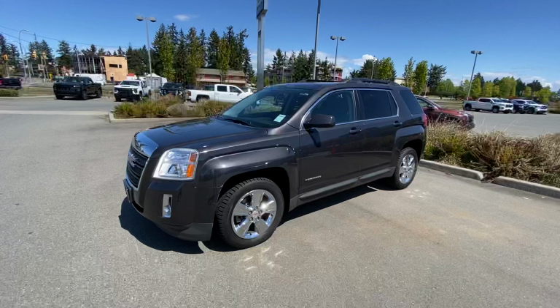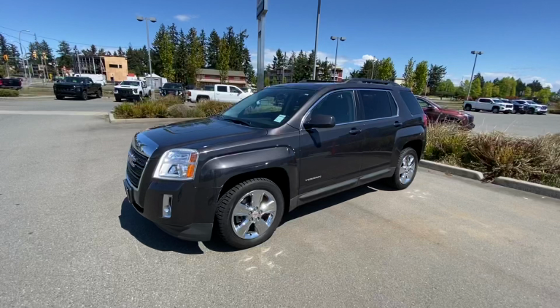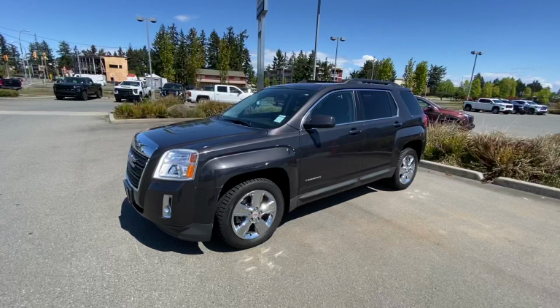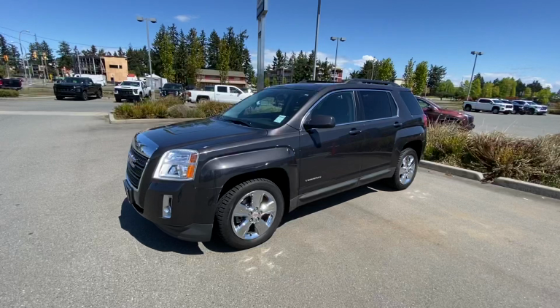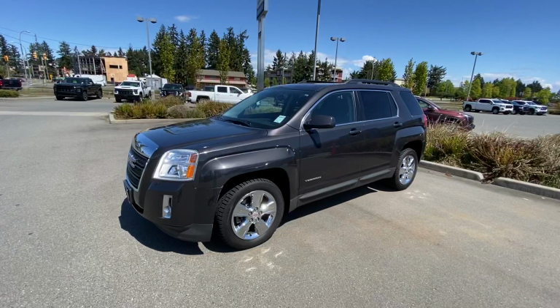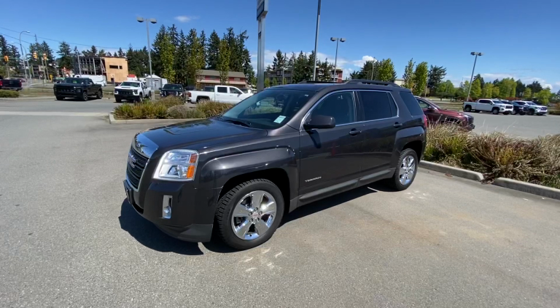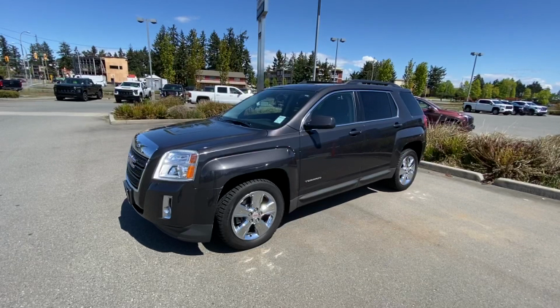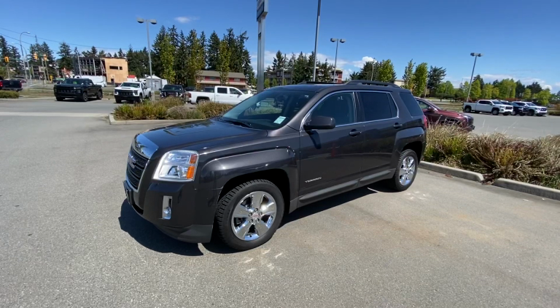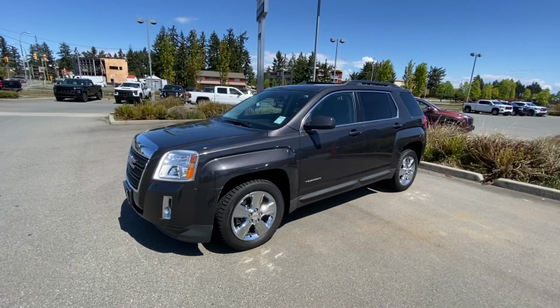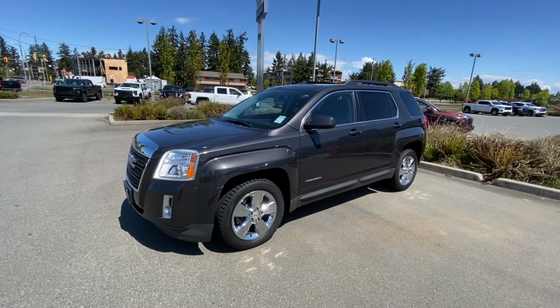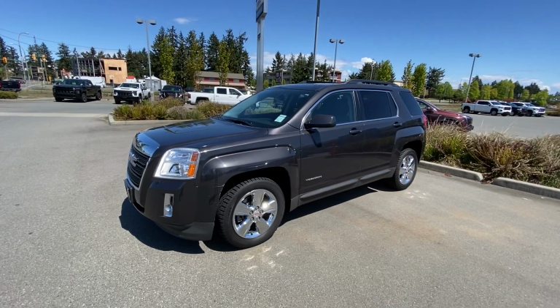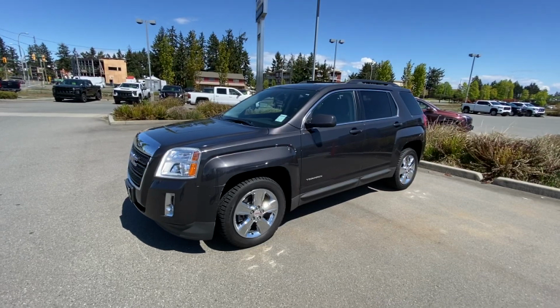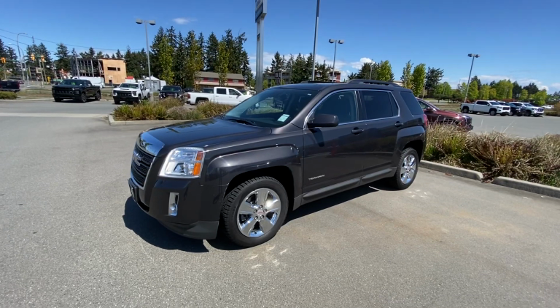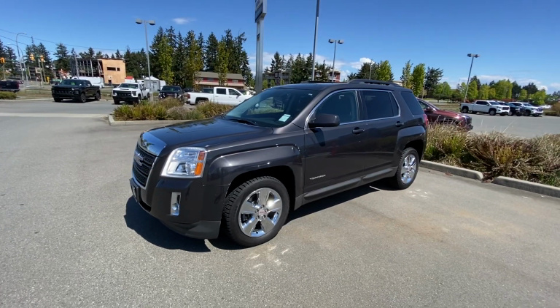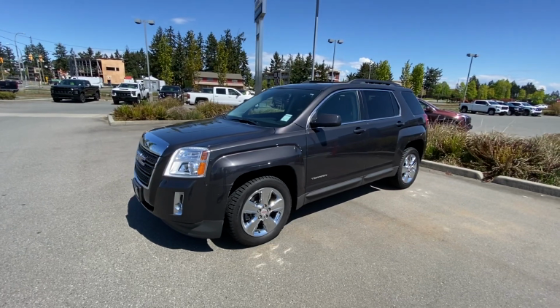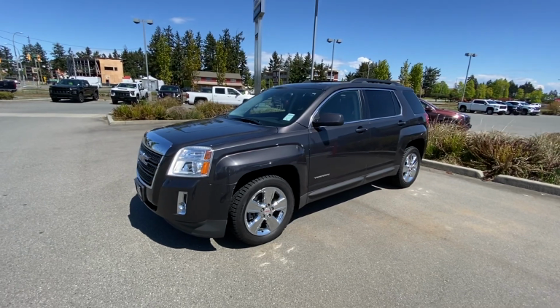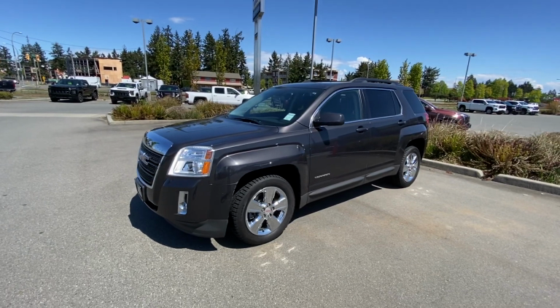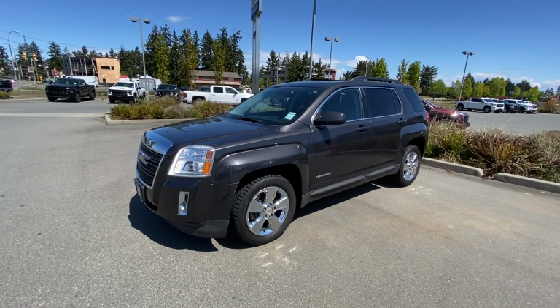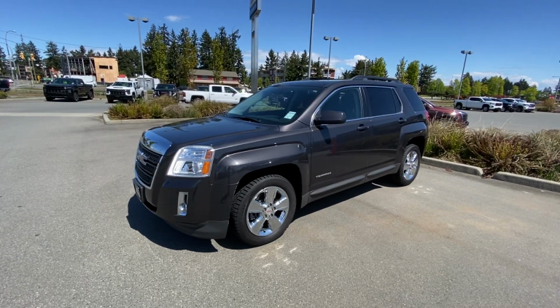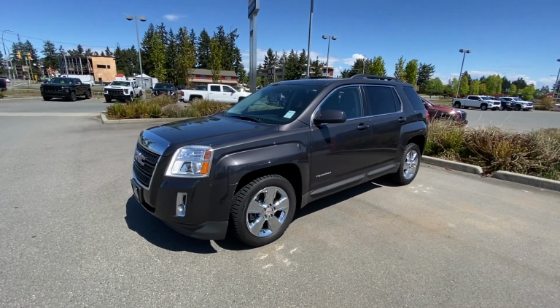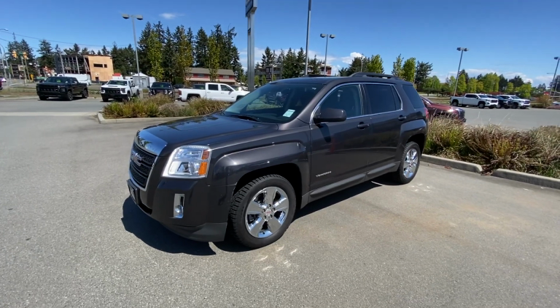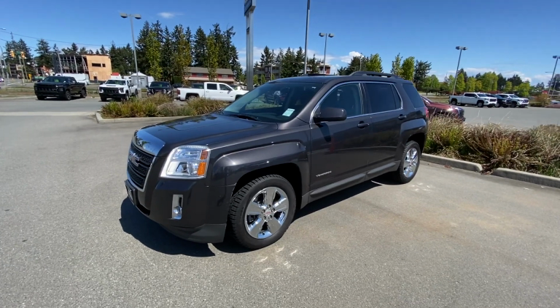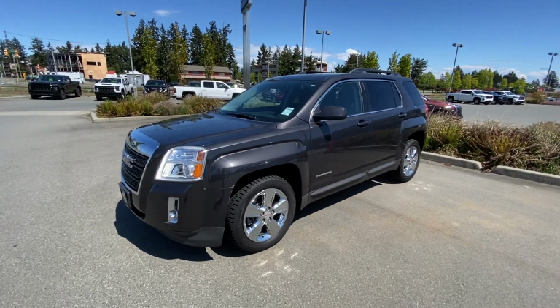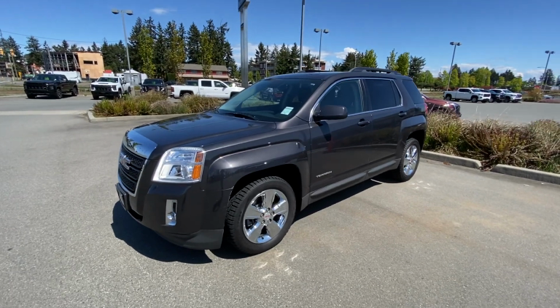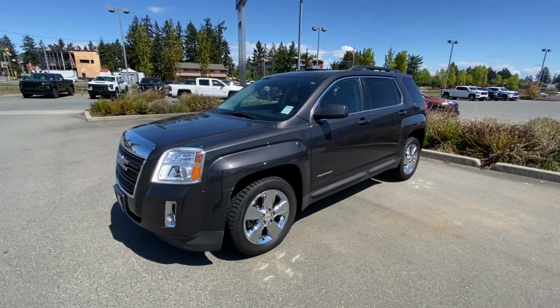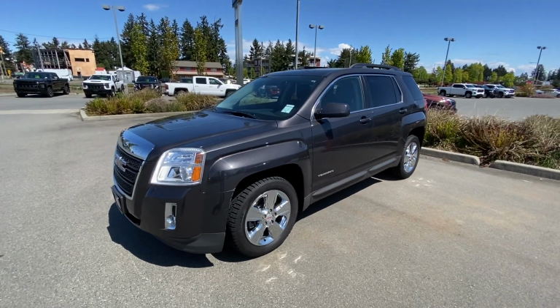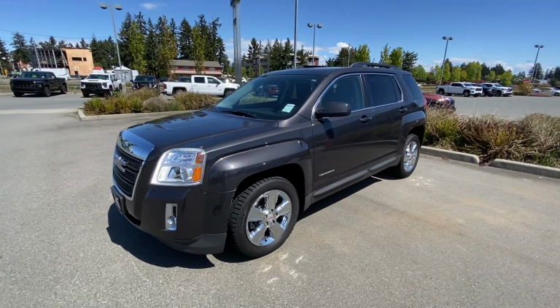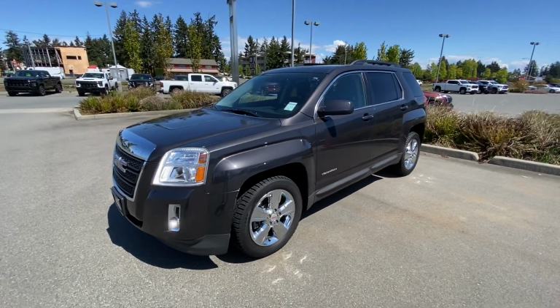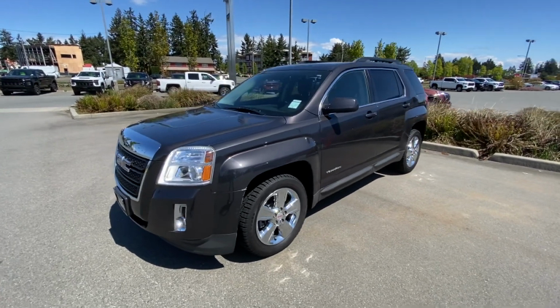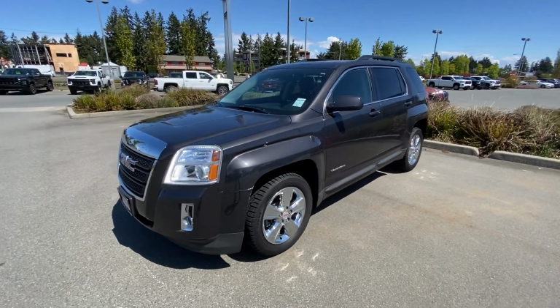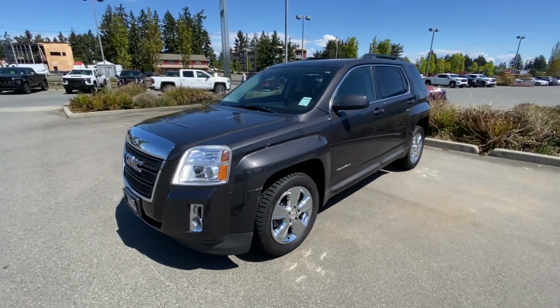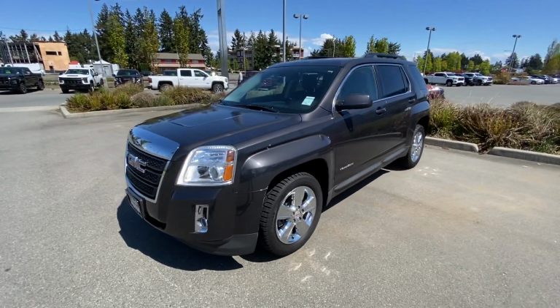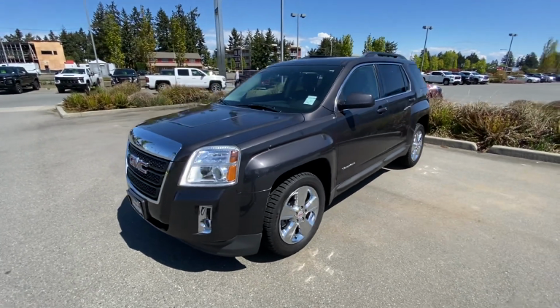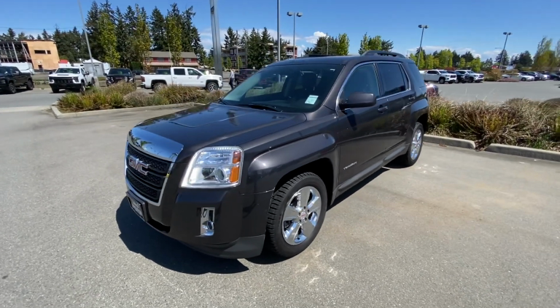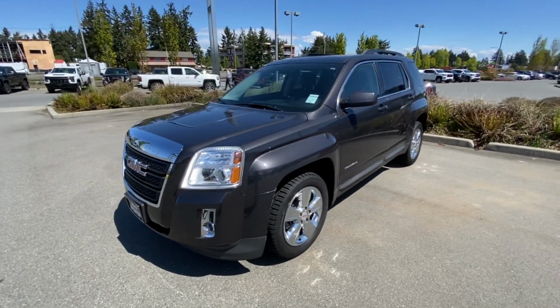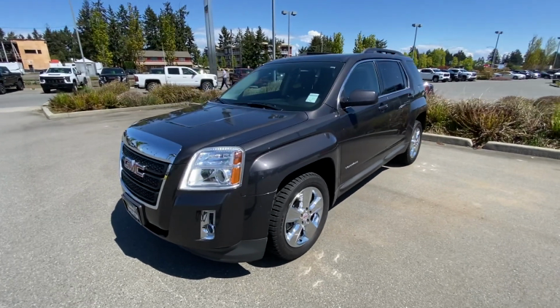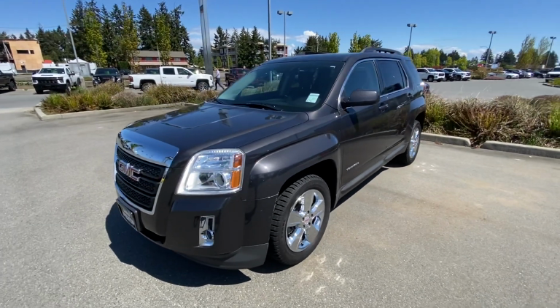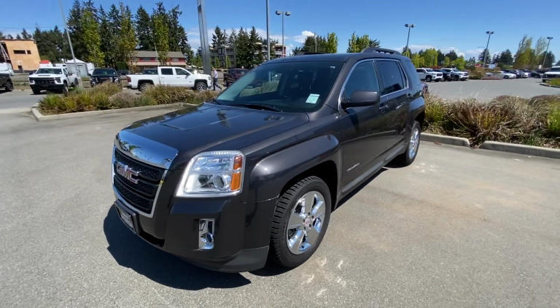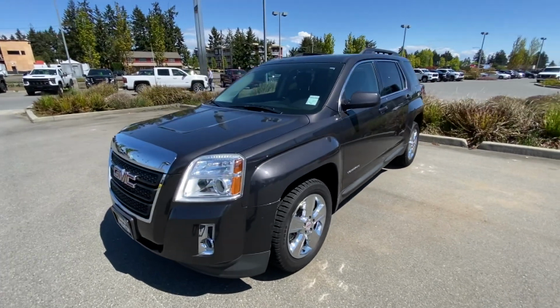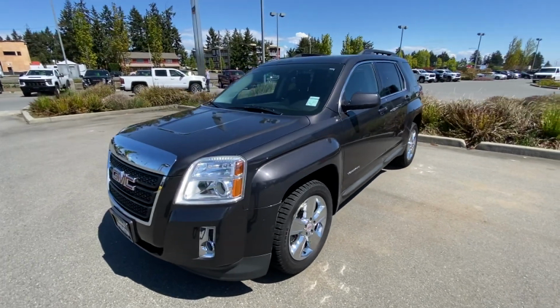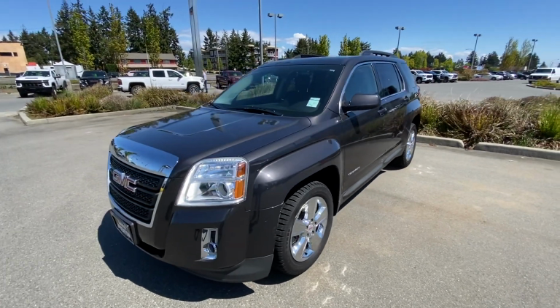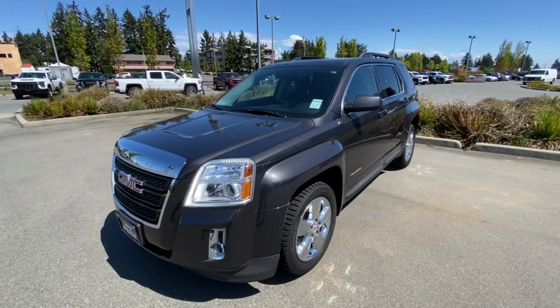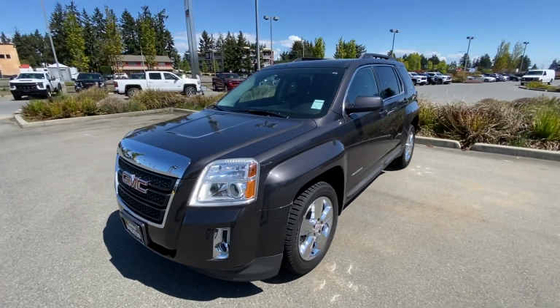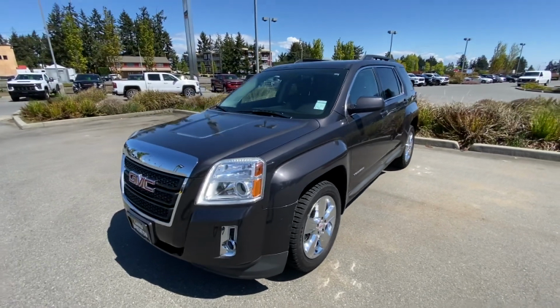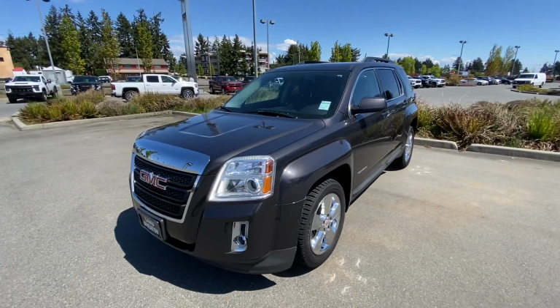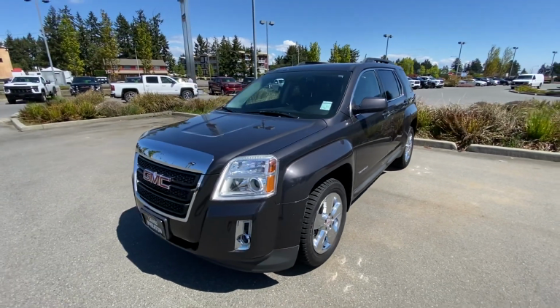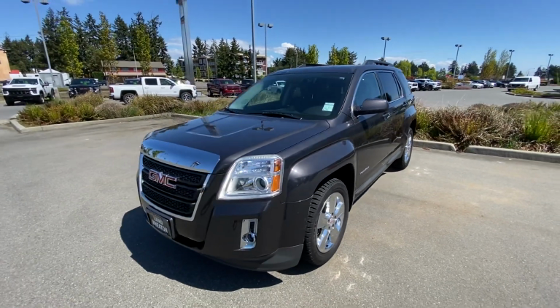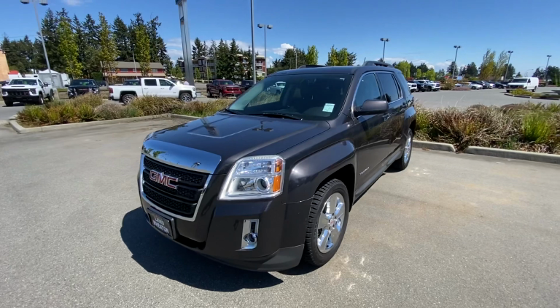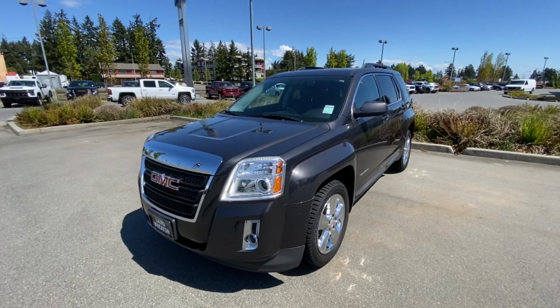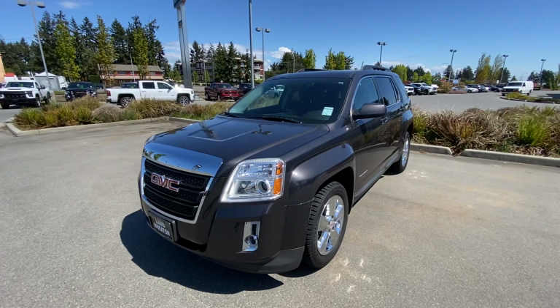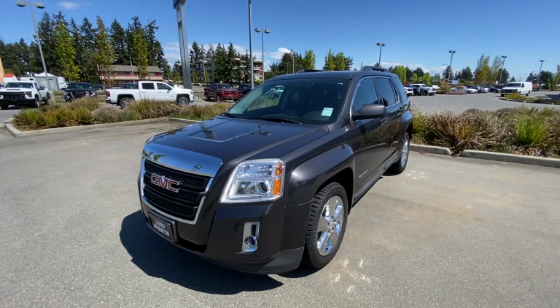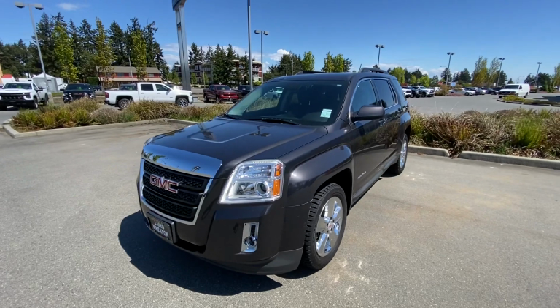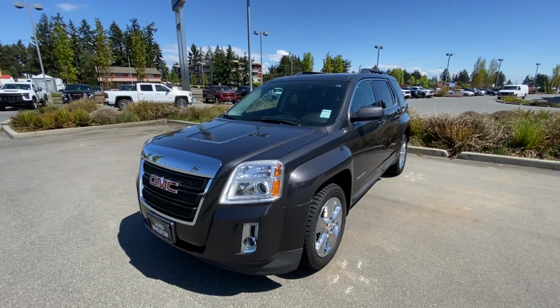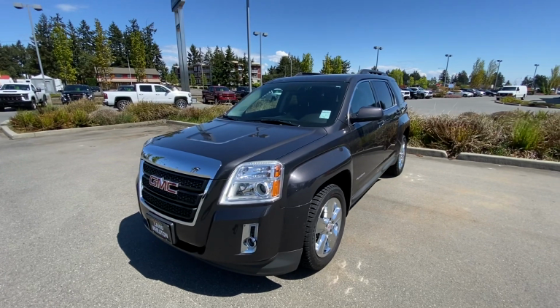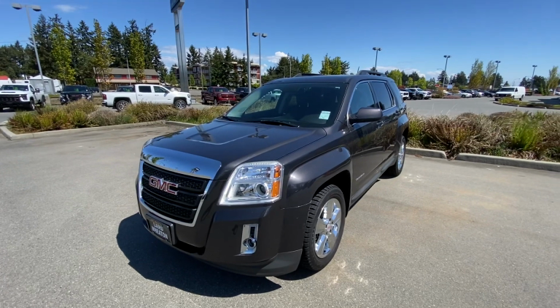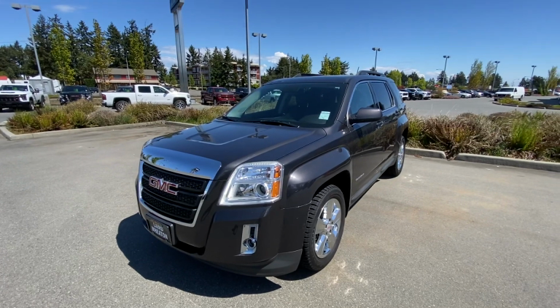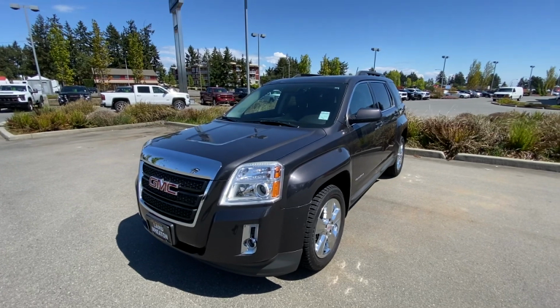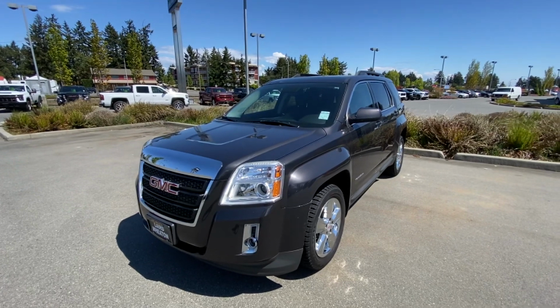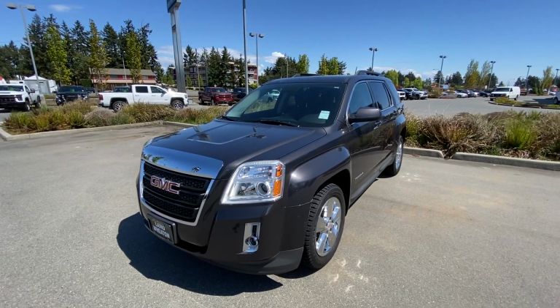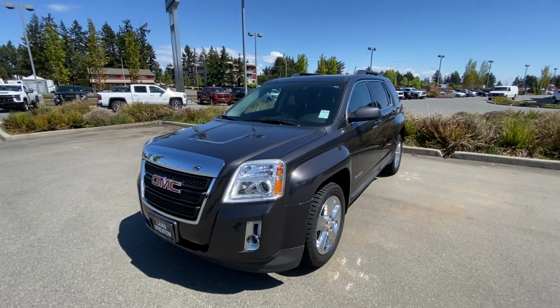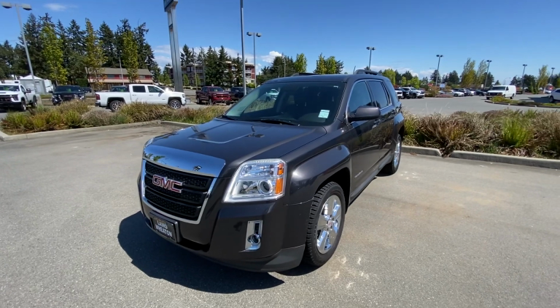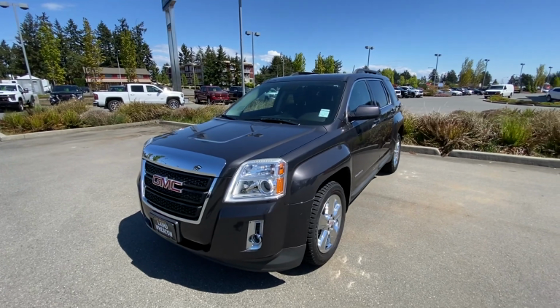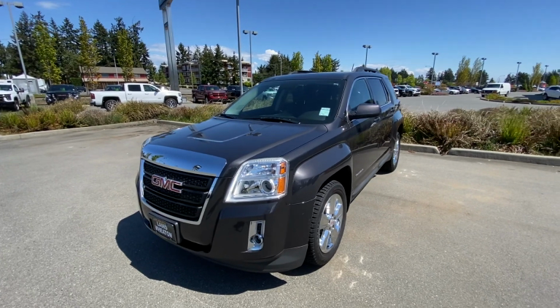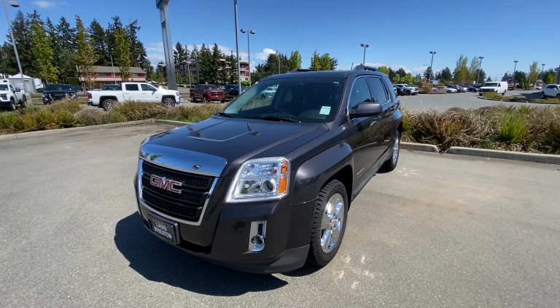Al, it's Chad here with Laird Wheaton GM. This is the 2015 Terrain SLE all-wheel drive.